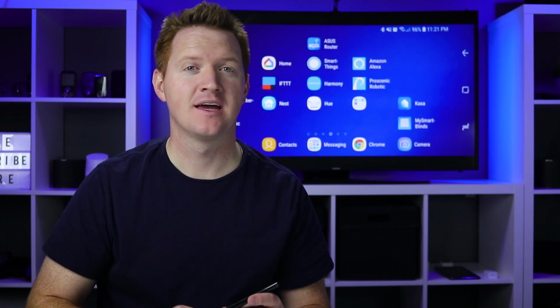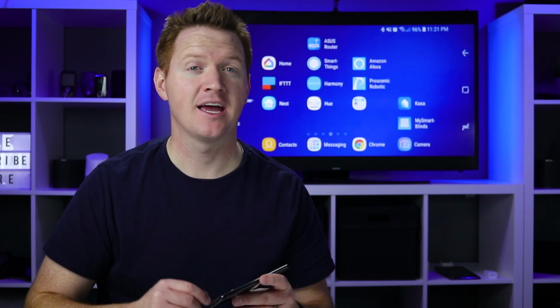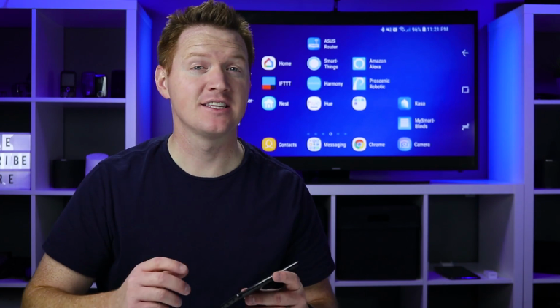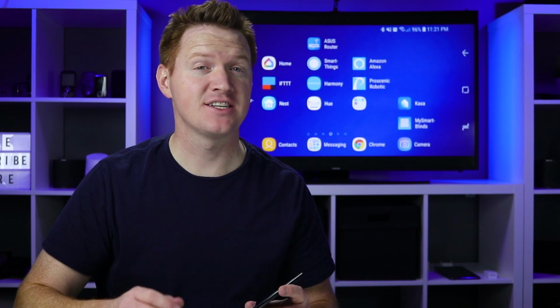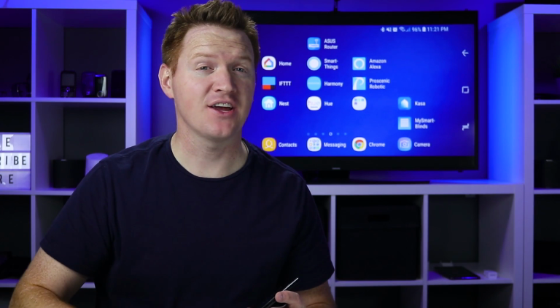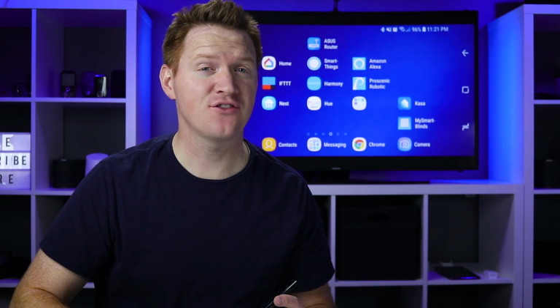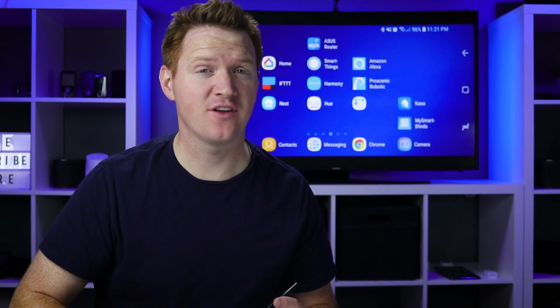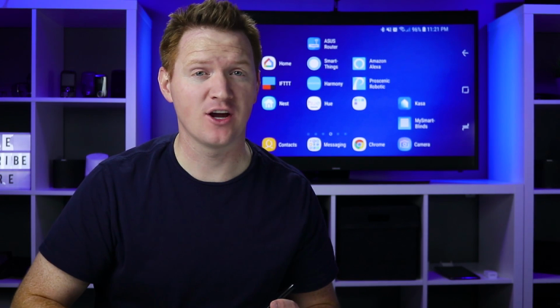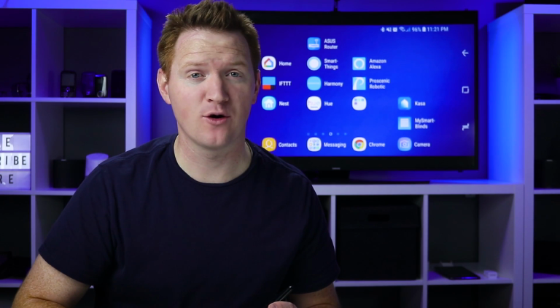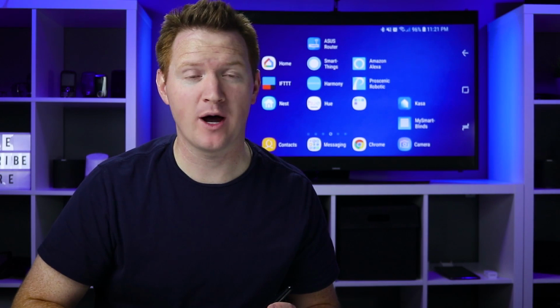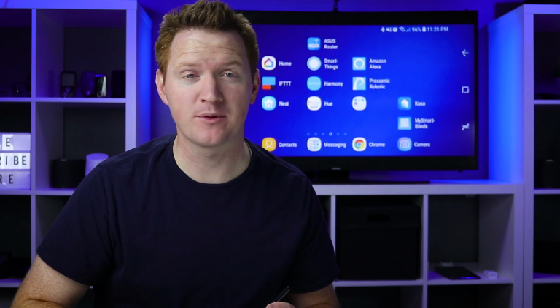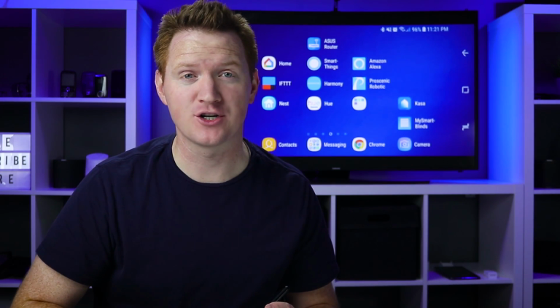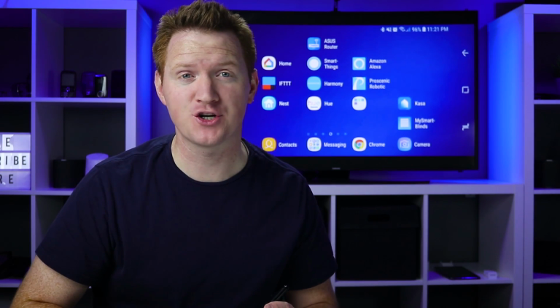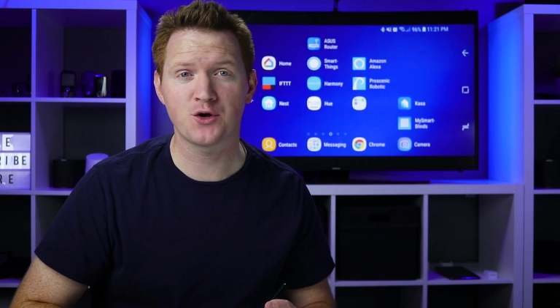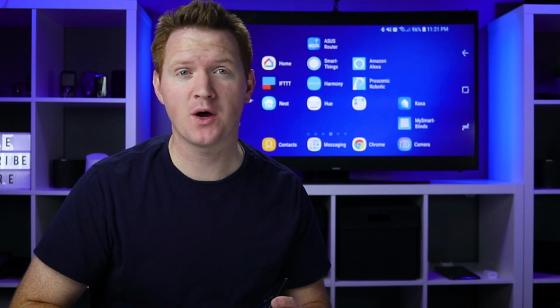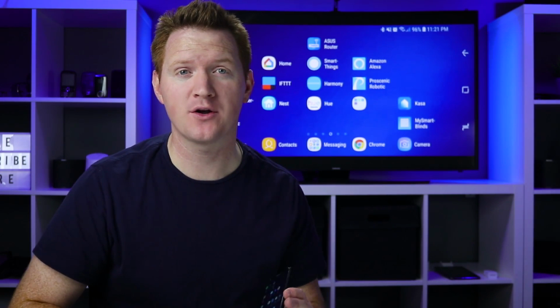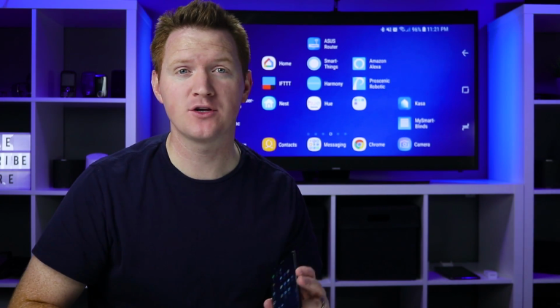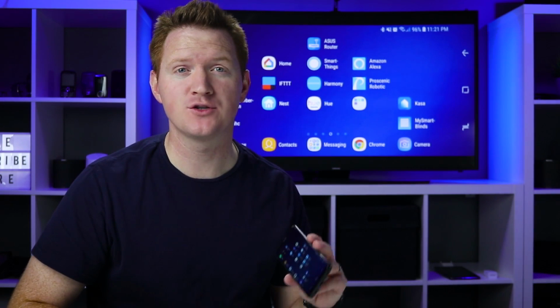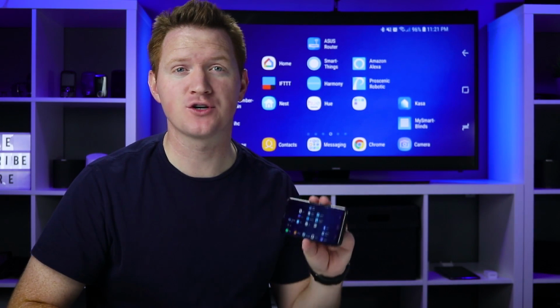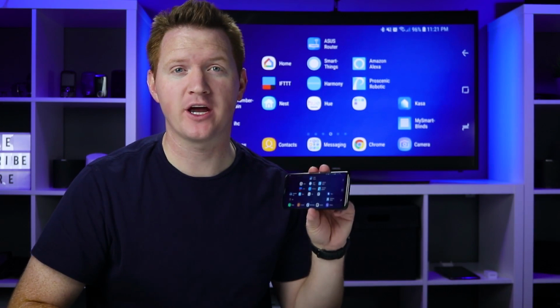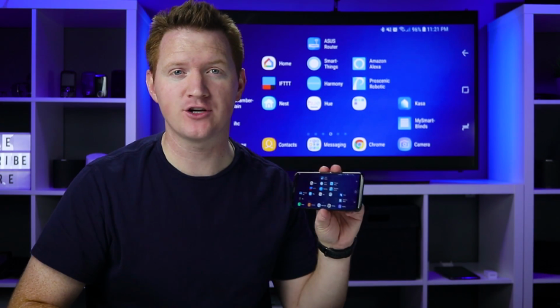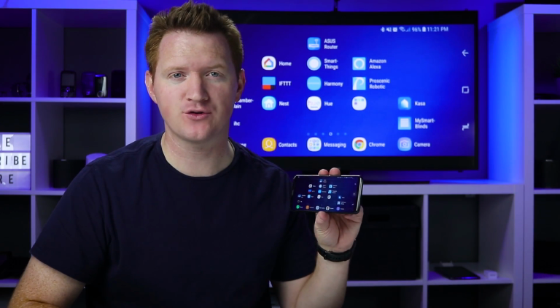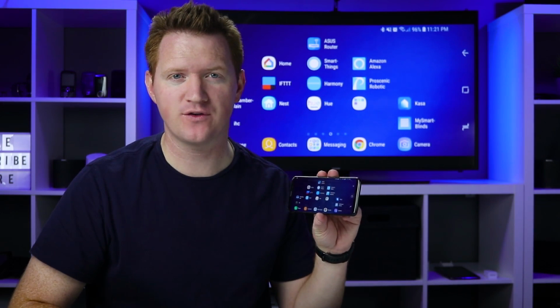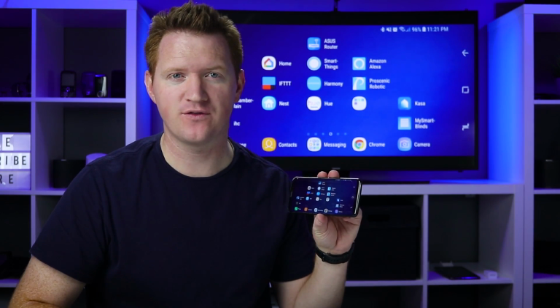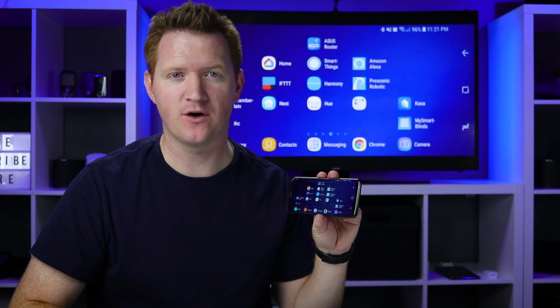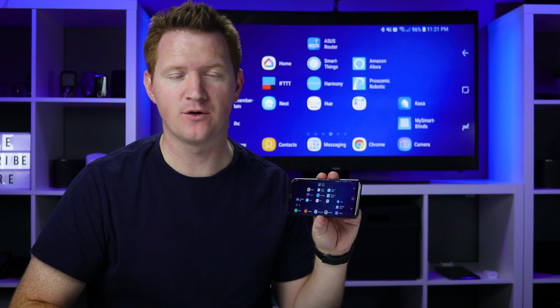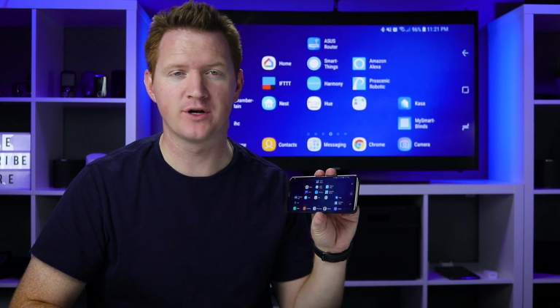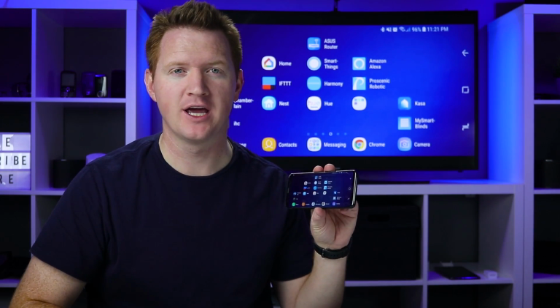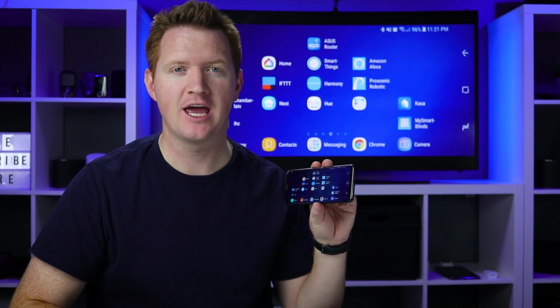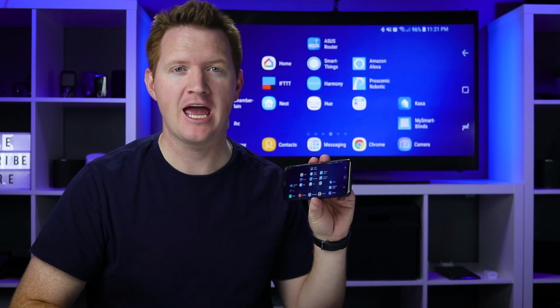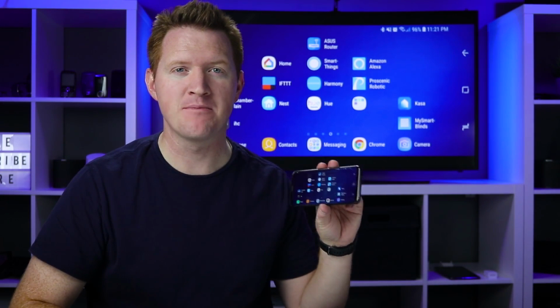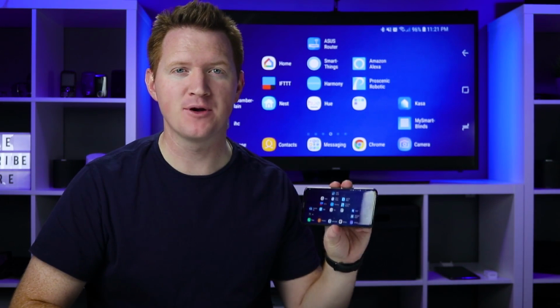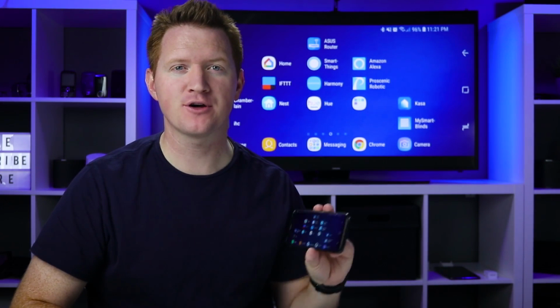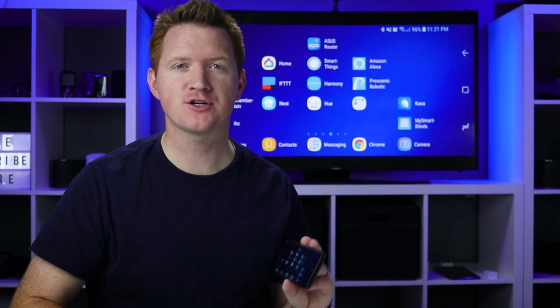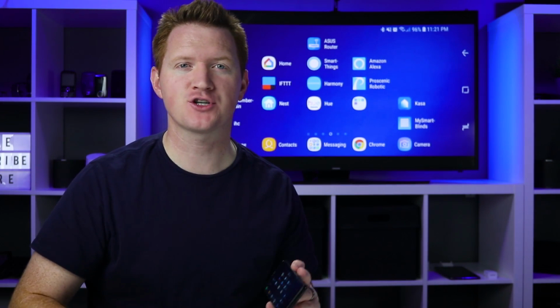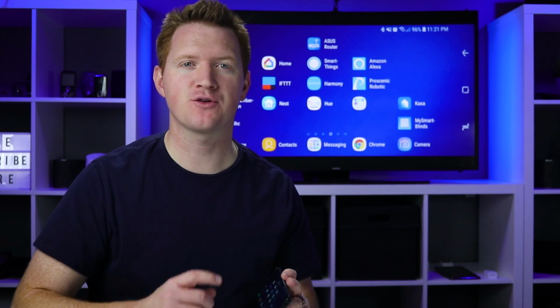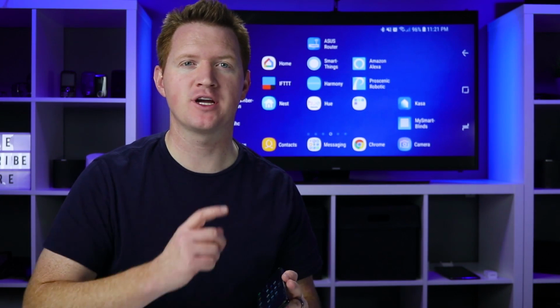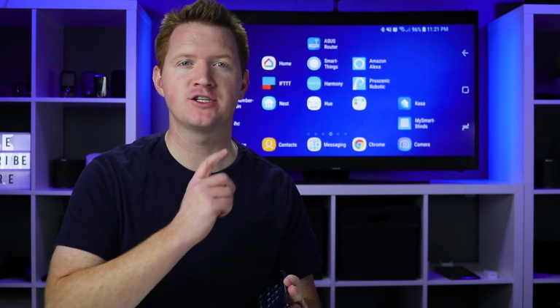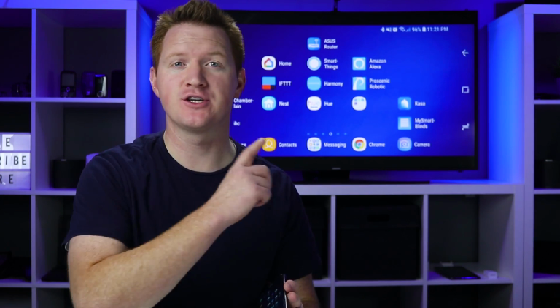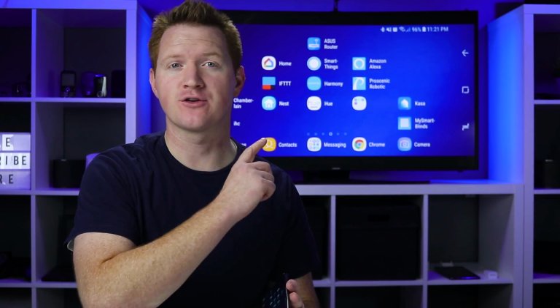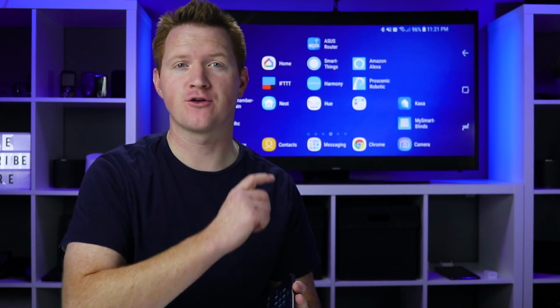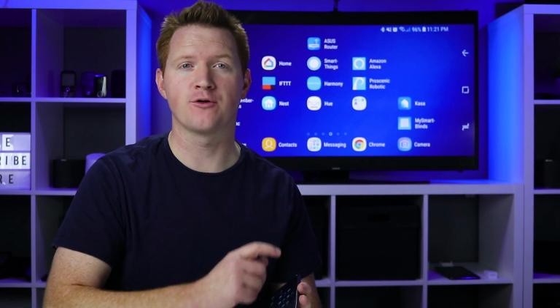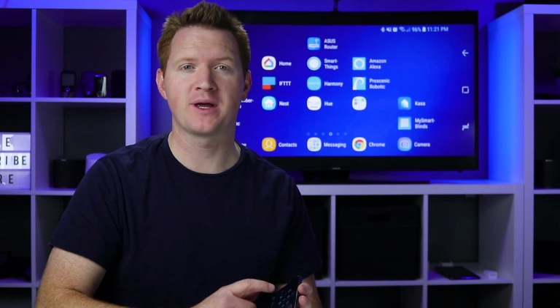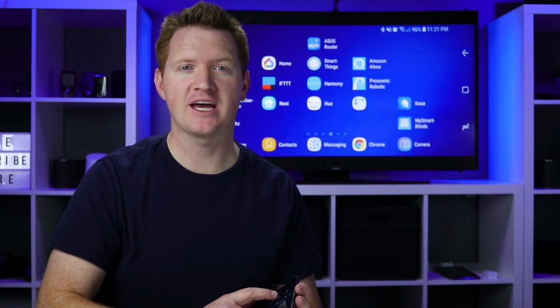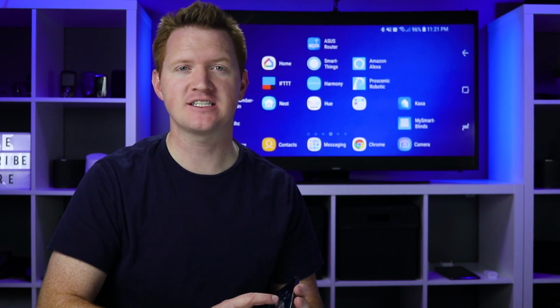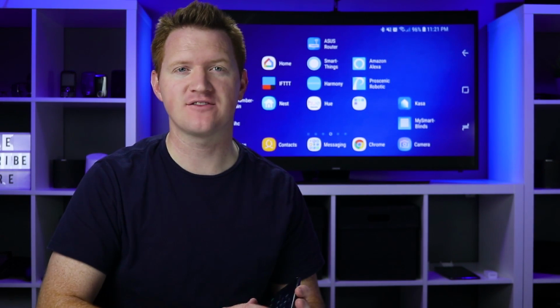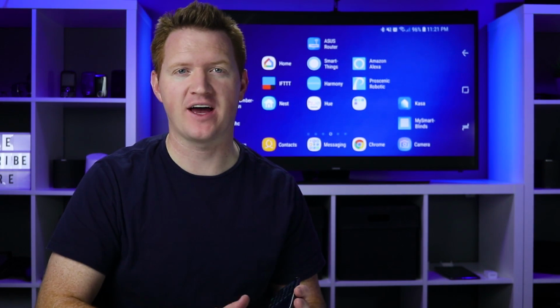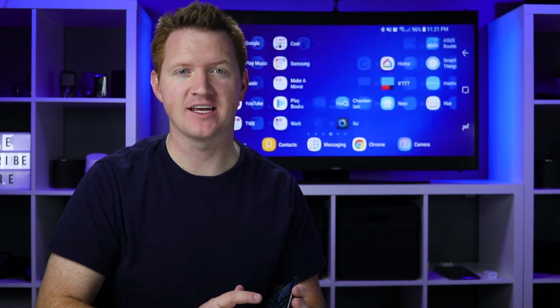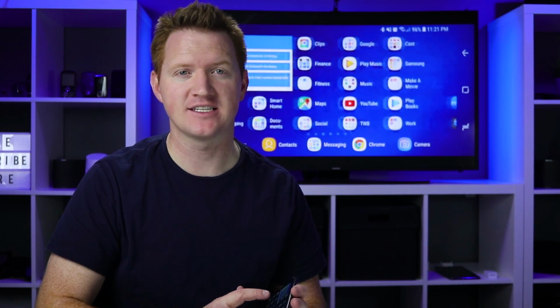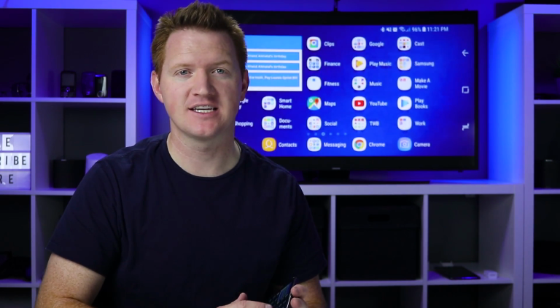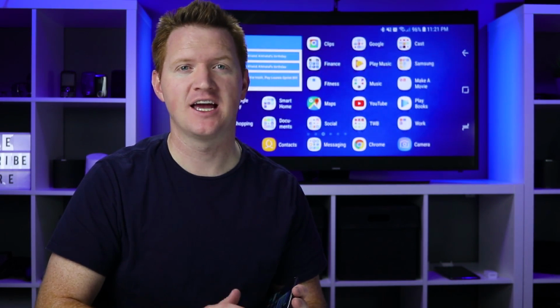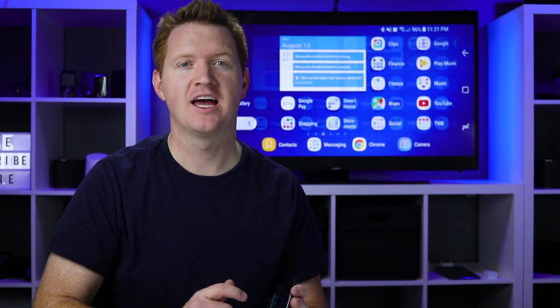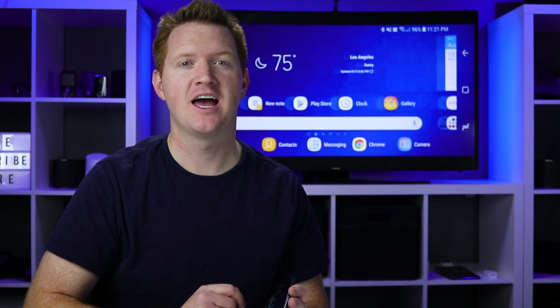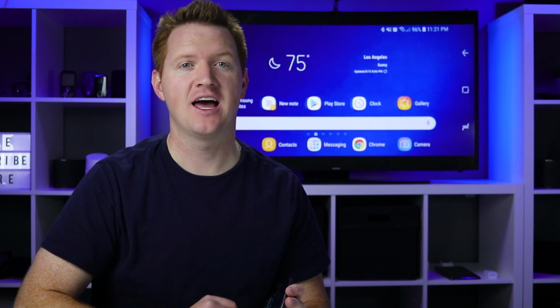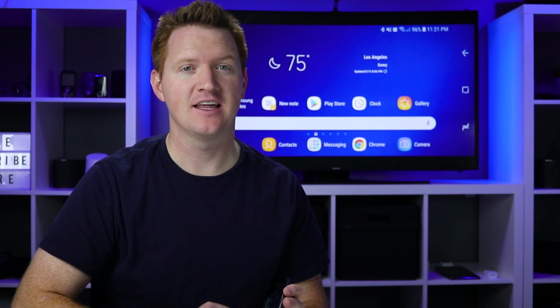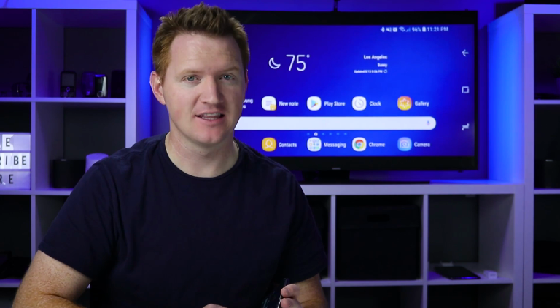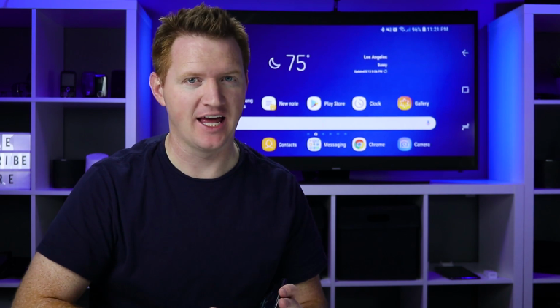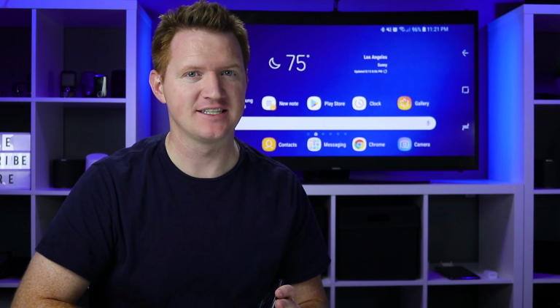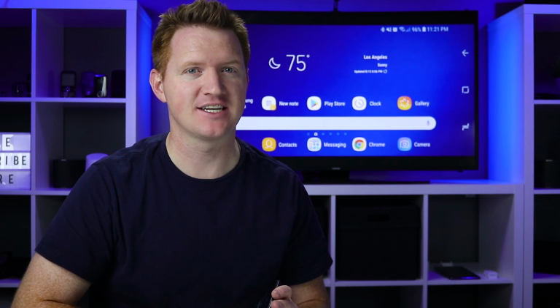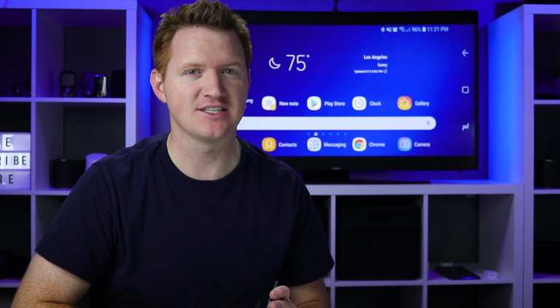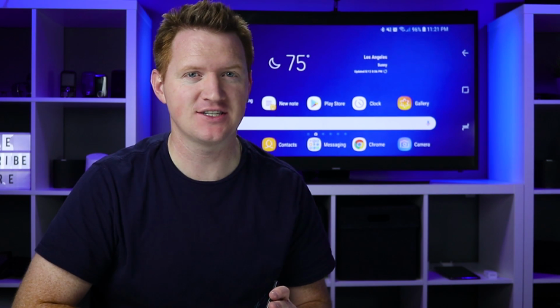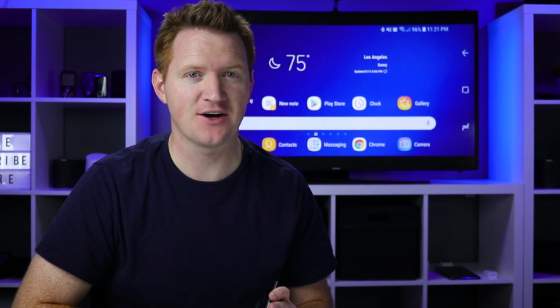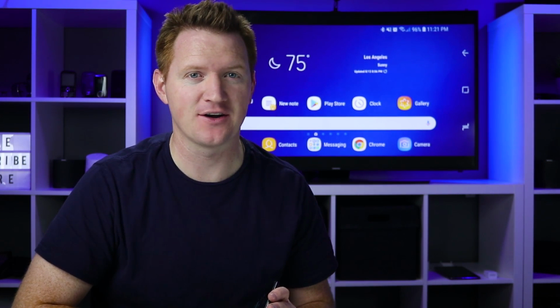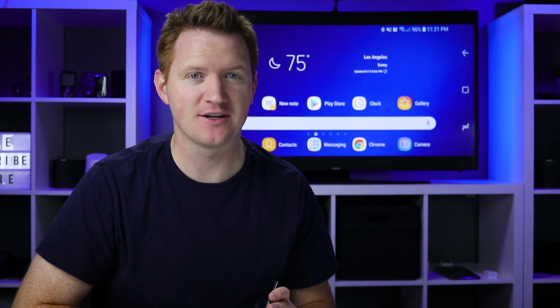In today's video I'm going to show you how to use your Android phone and mirror your screen to your Chromecast device. Let's get started.